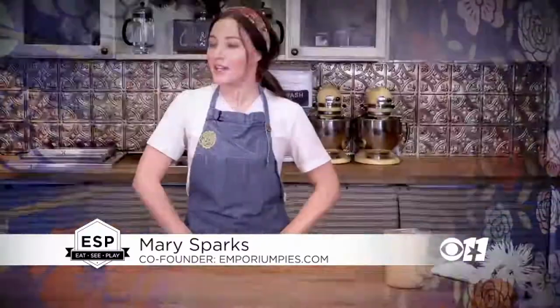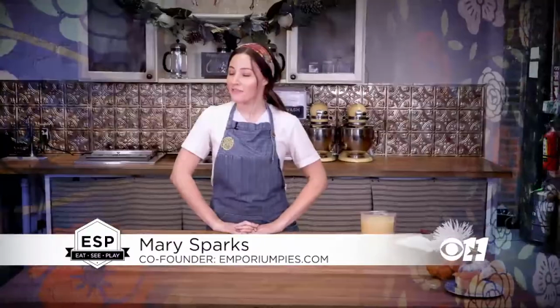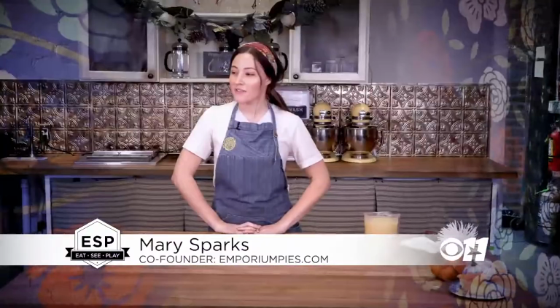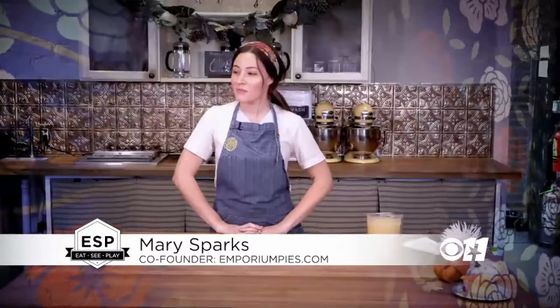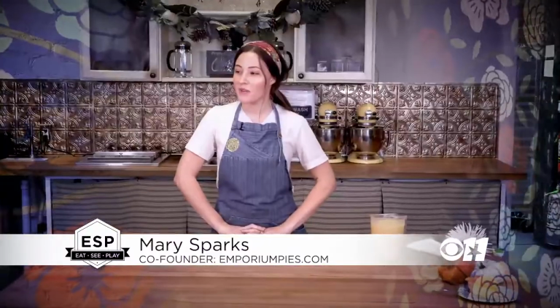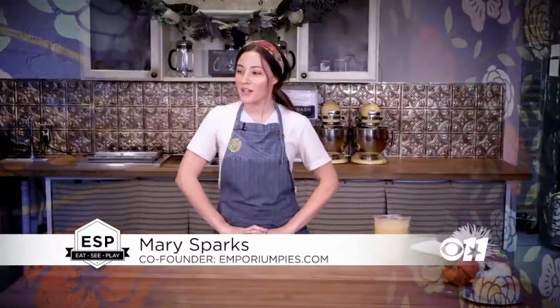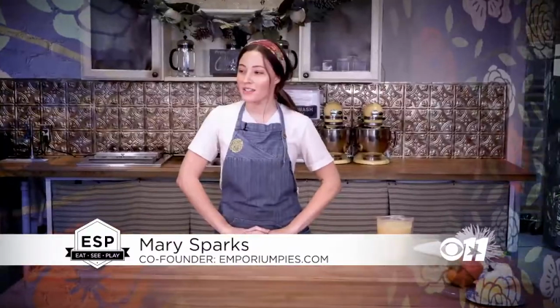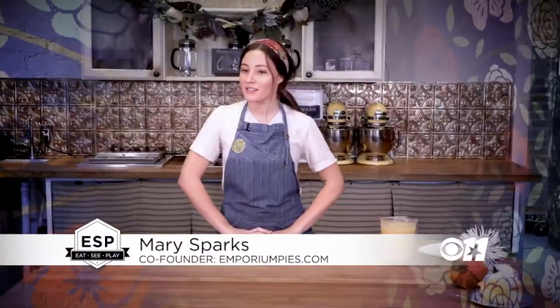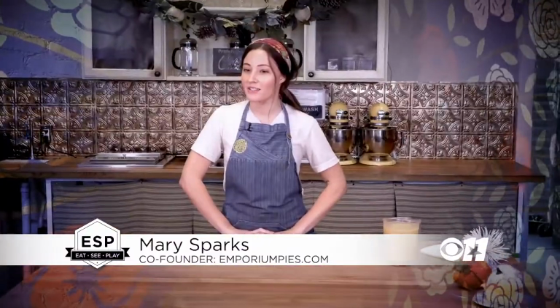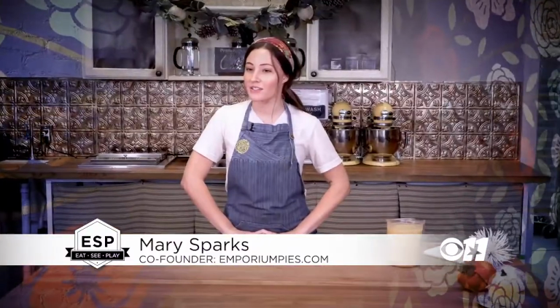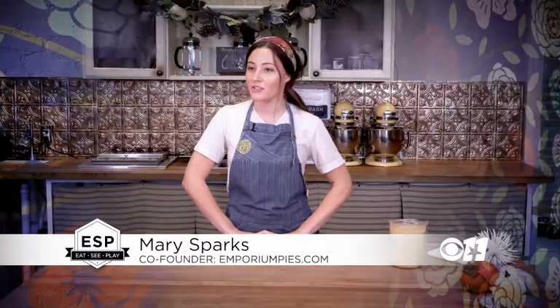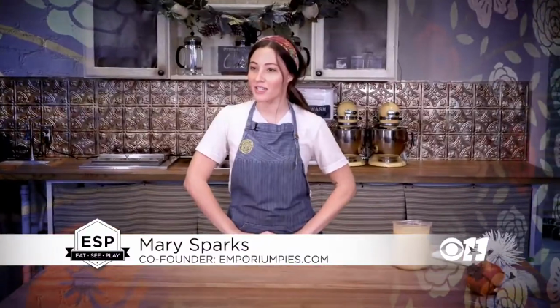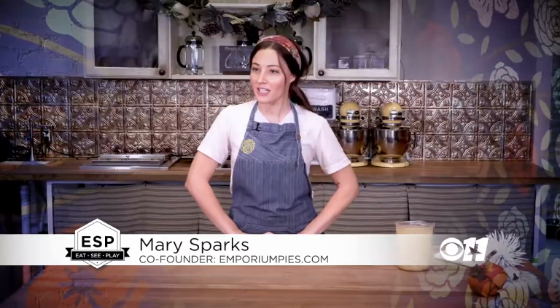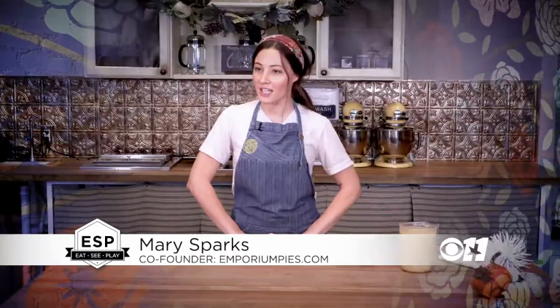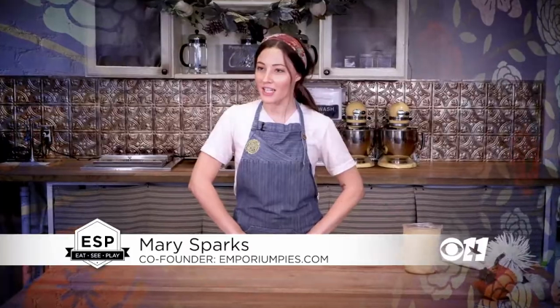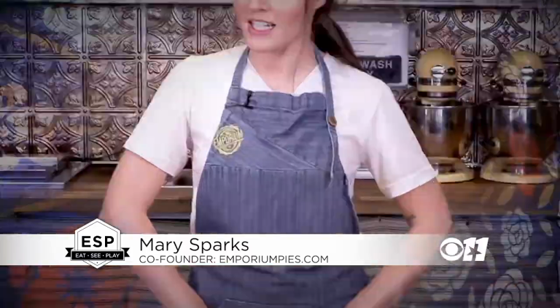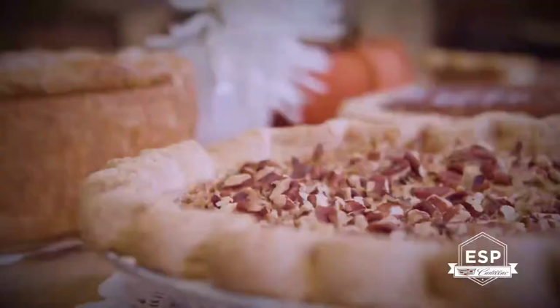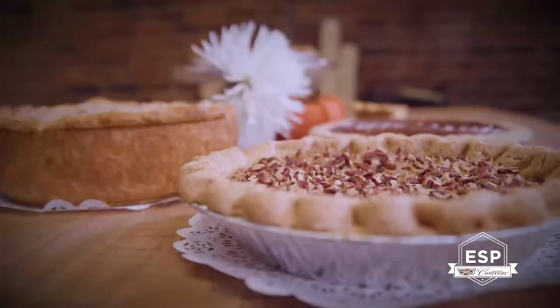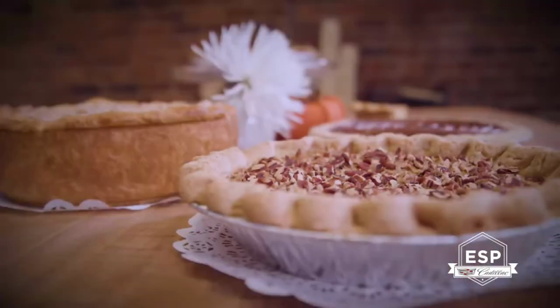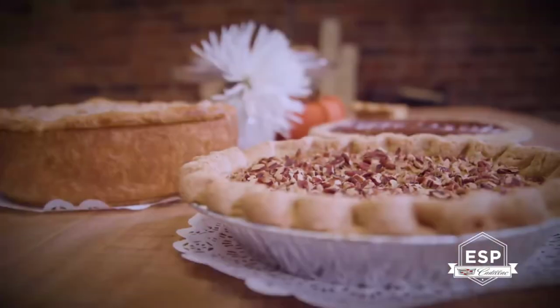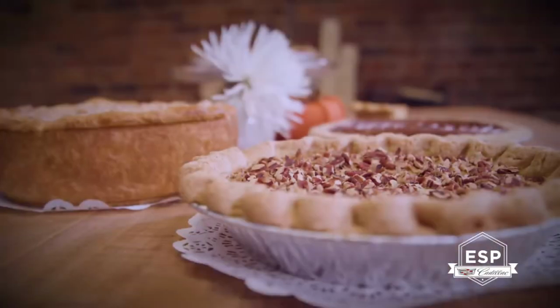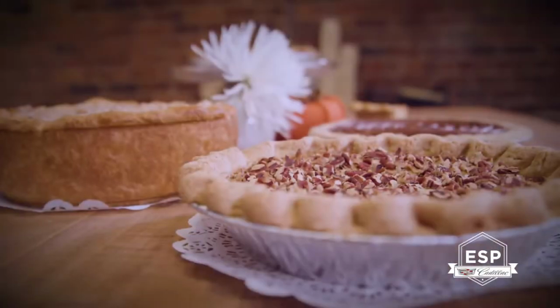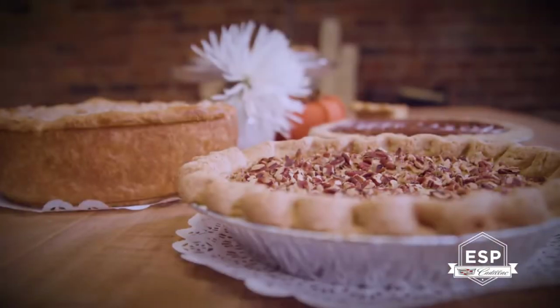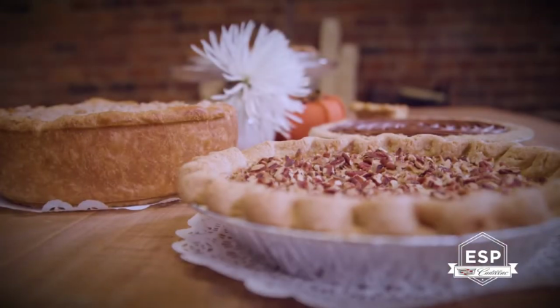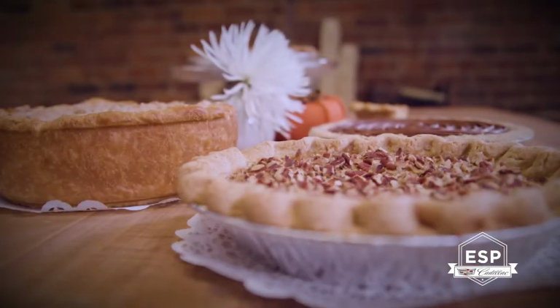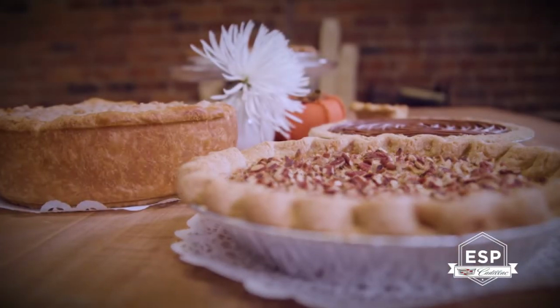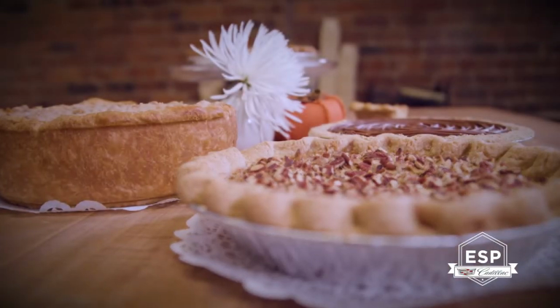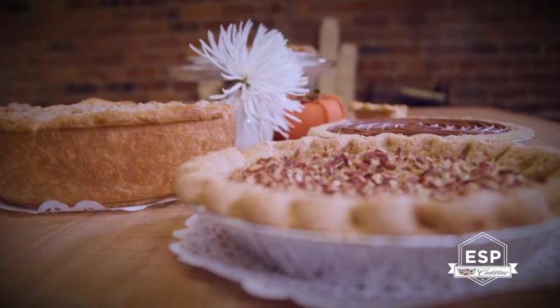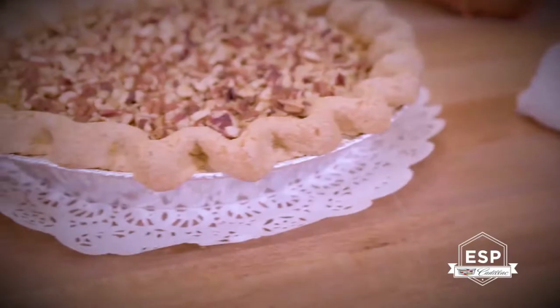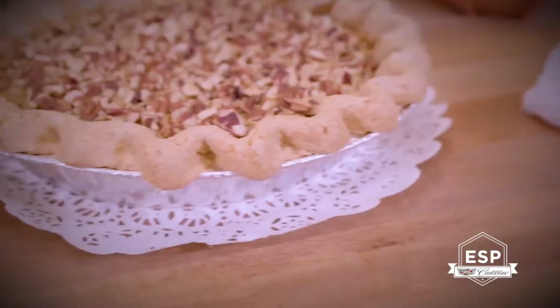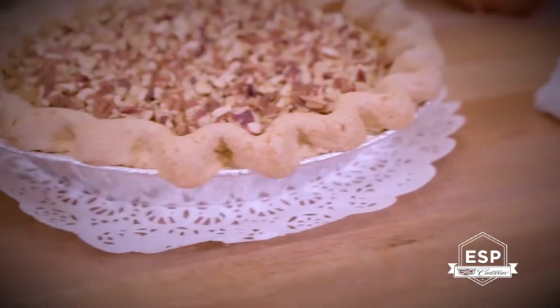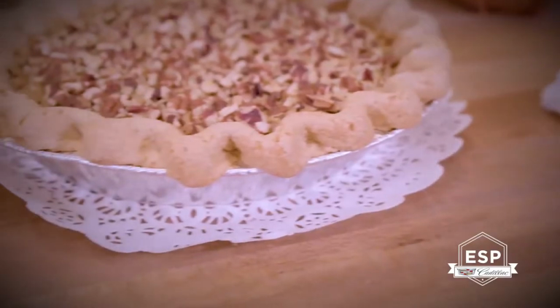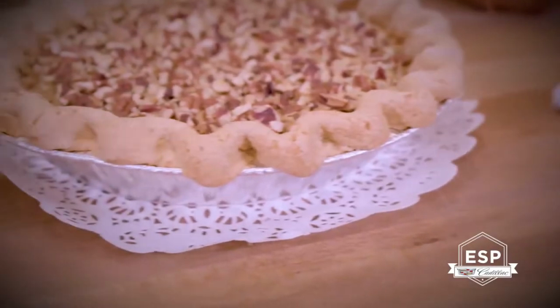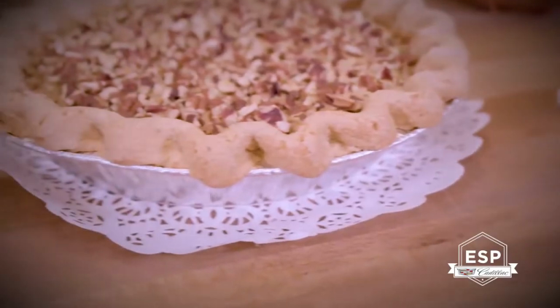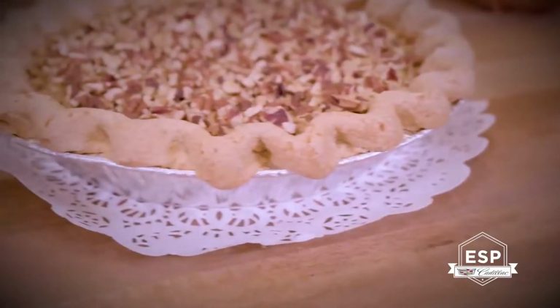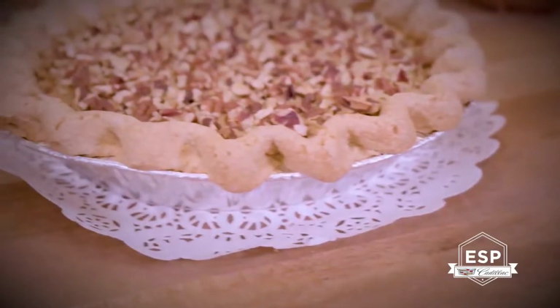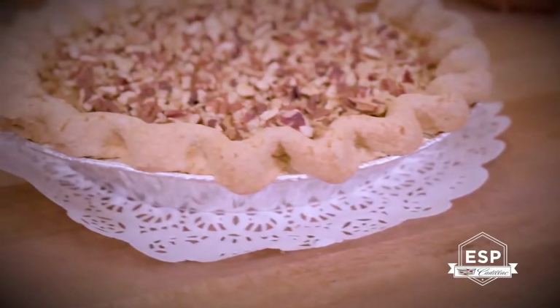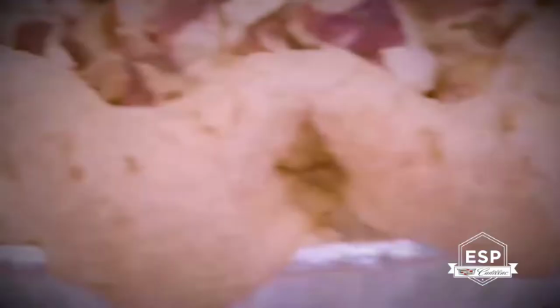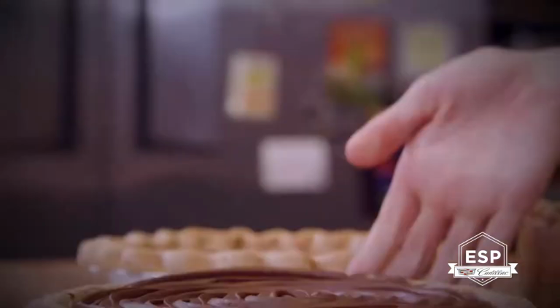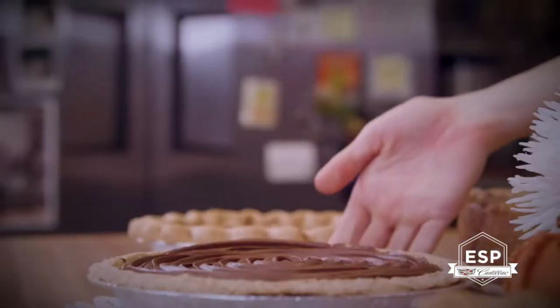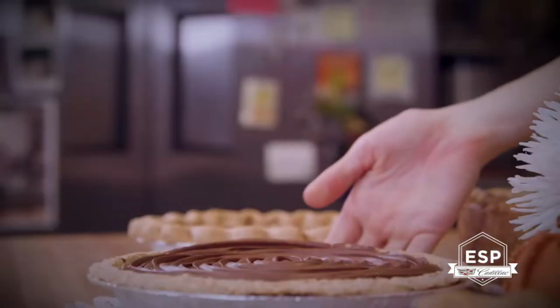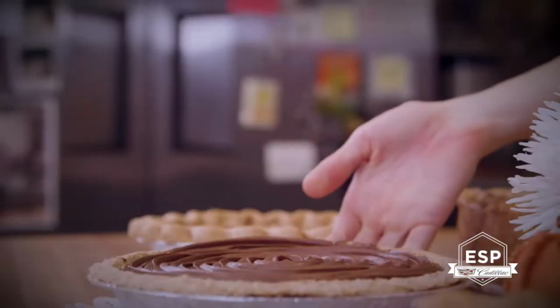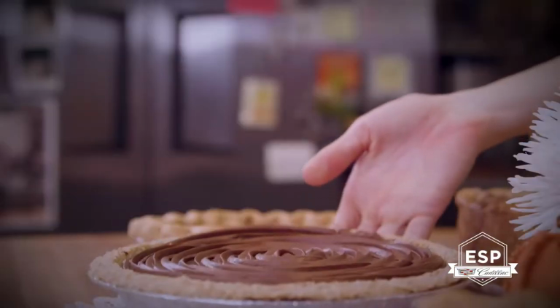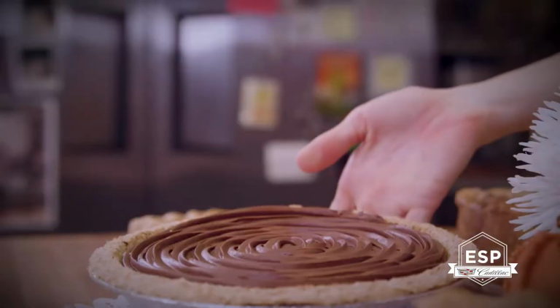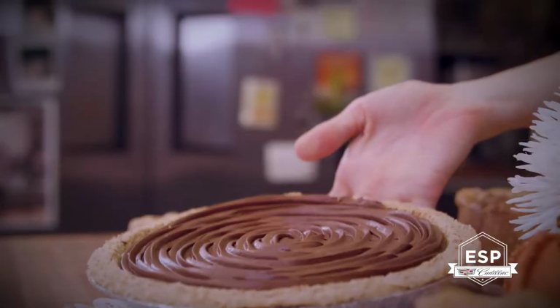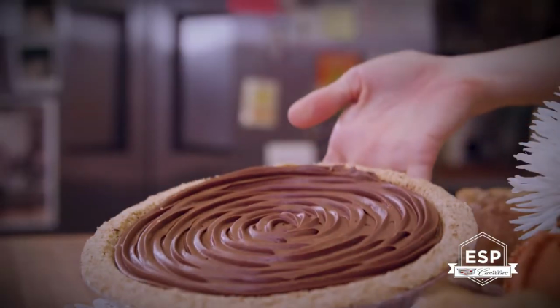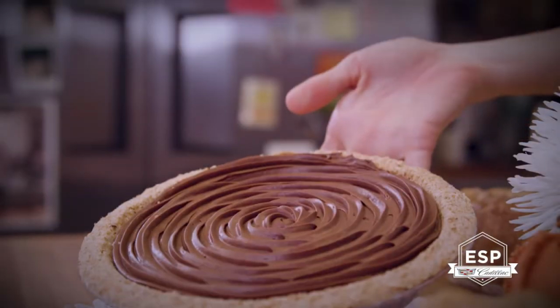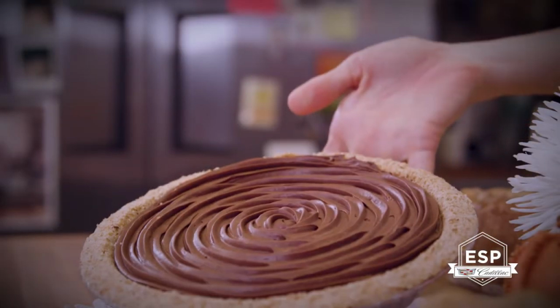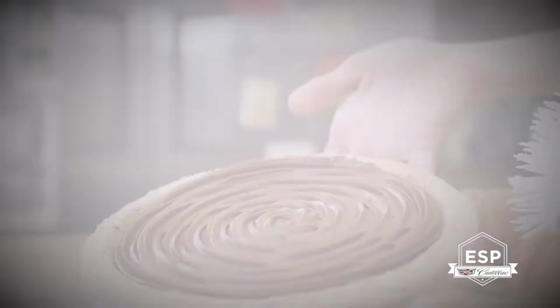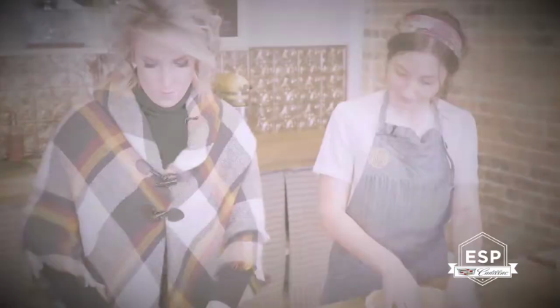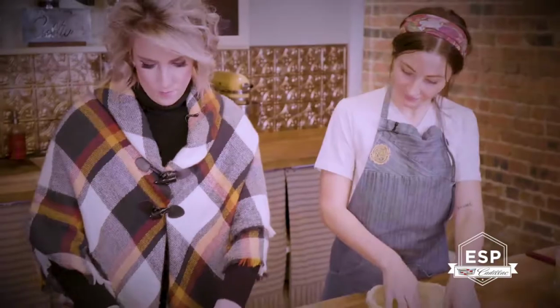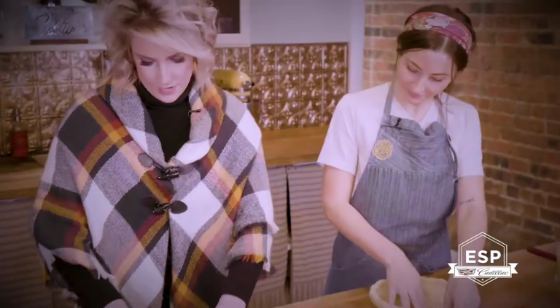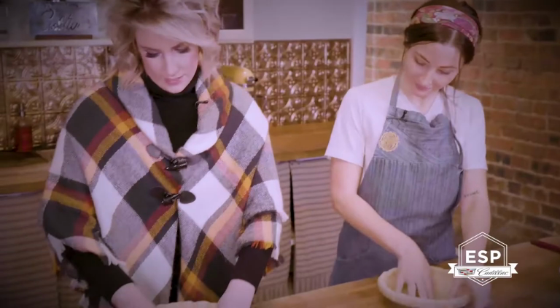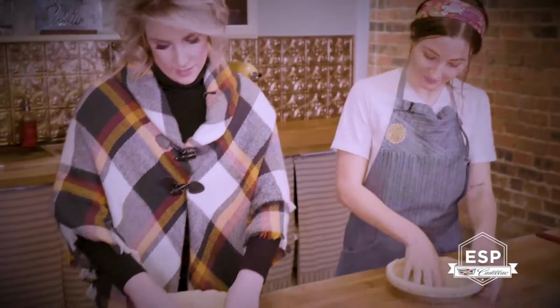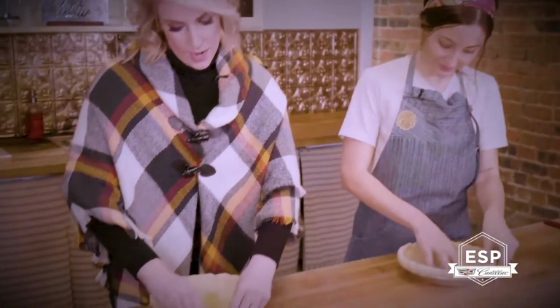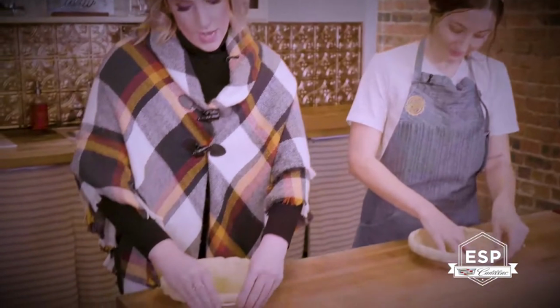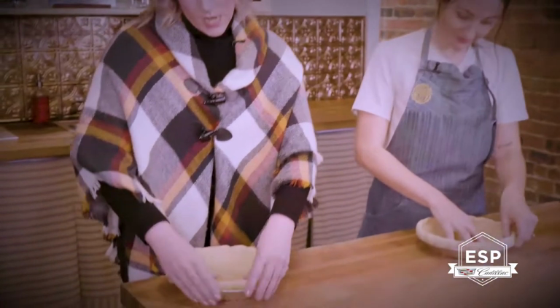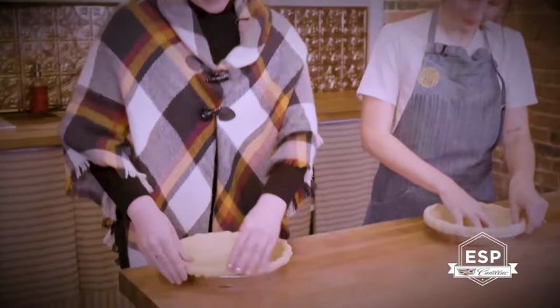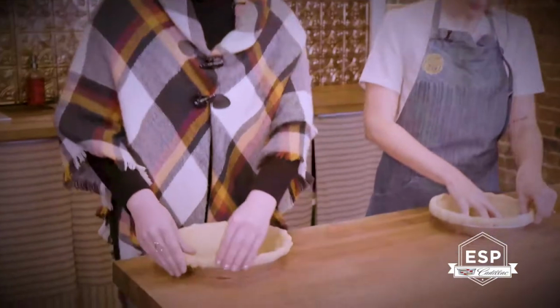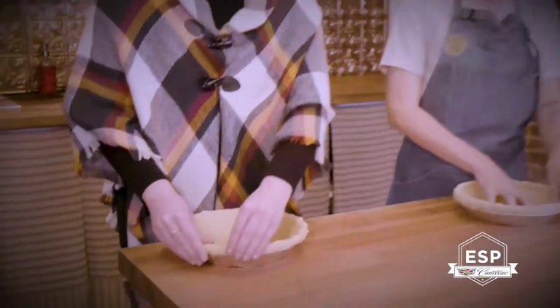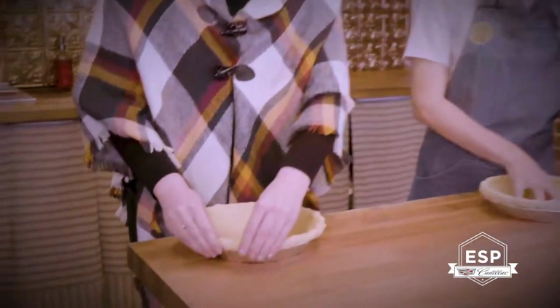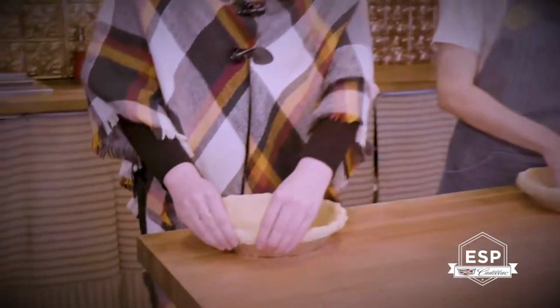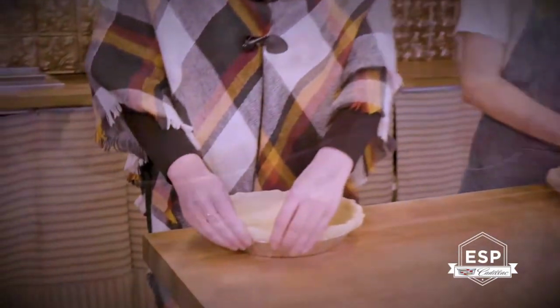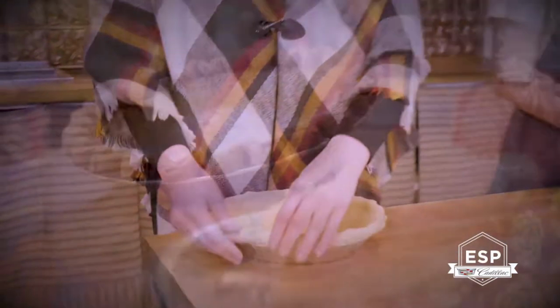My favorite pie is the Drunken Nut. It's a bourbon pecan pie with a shortbread crust. So go ahead and grab a slice, because there's no wrong time for pie.